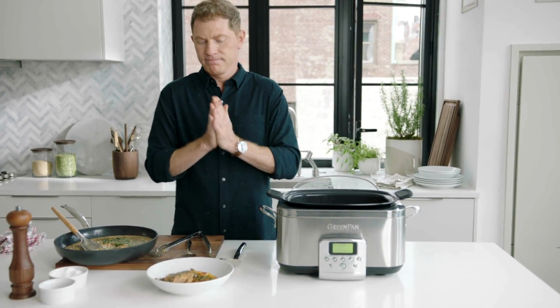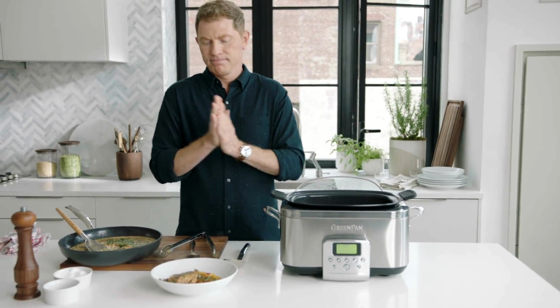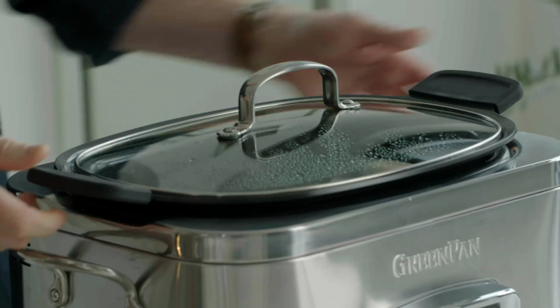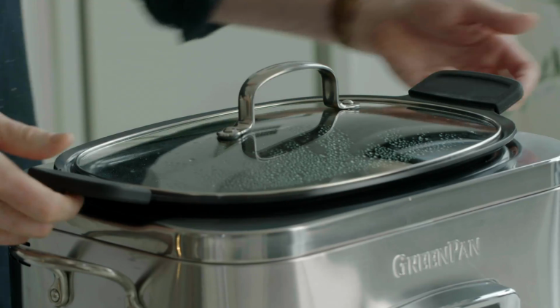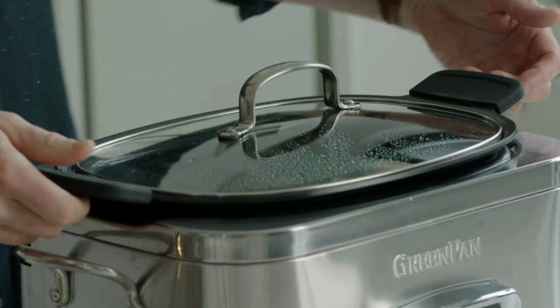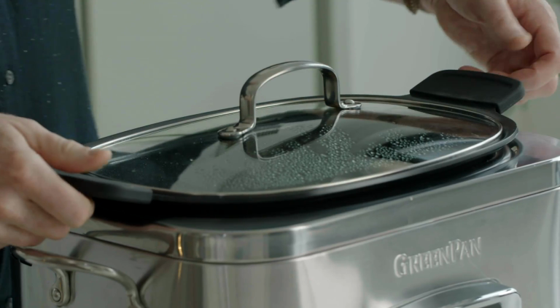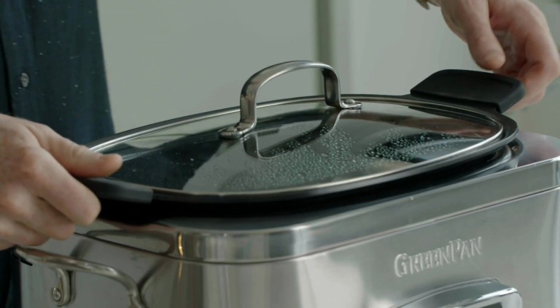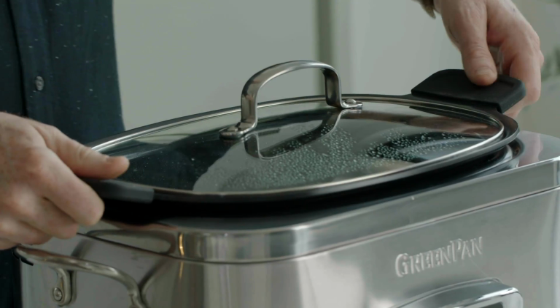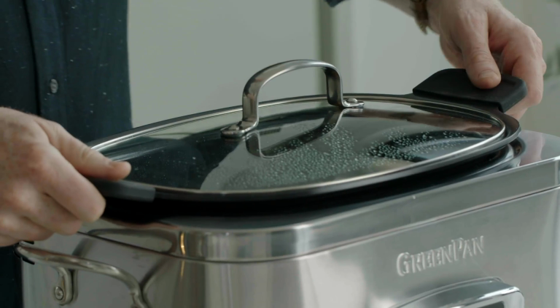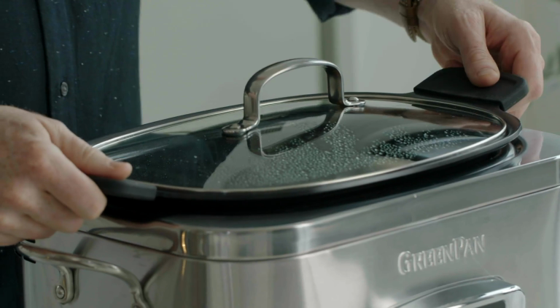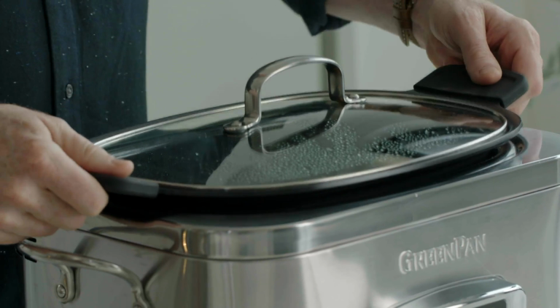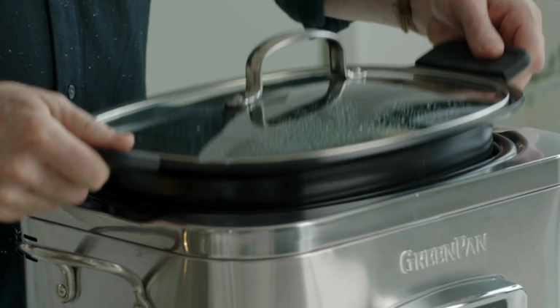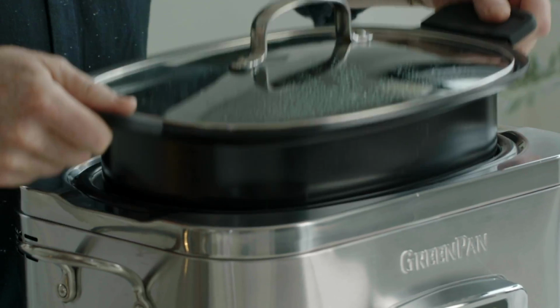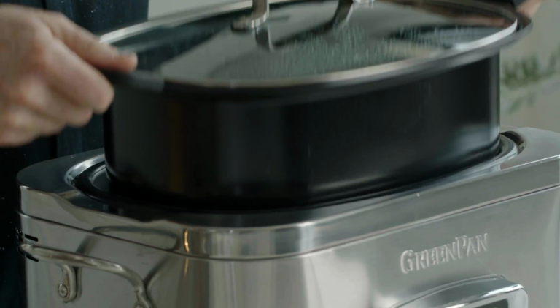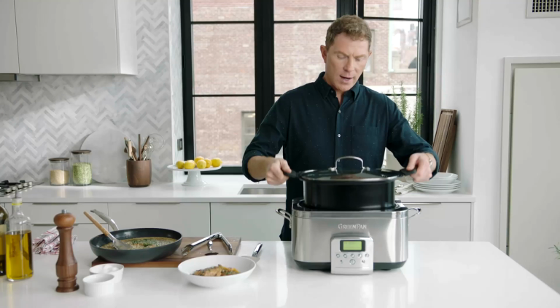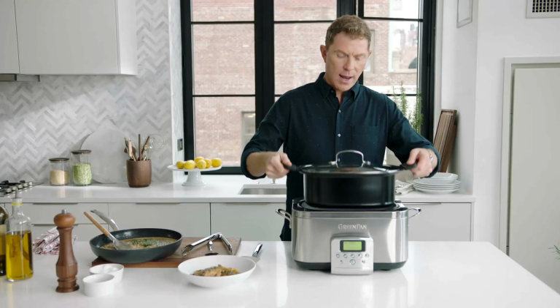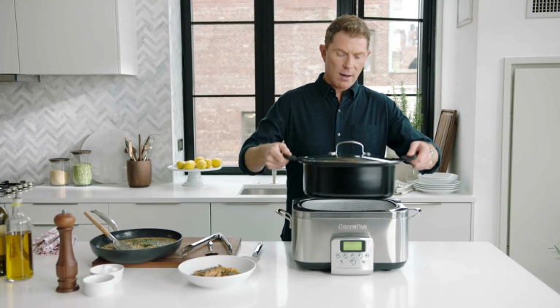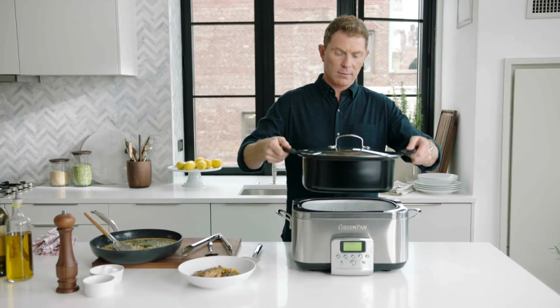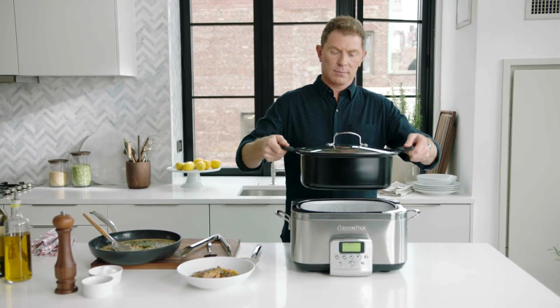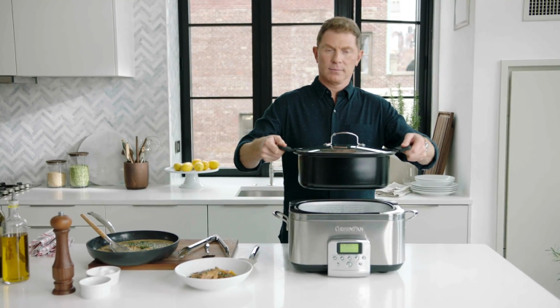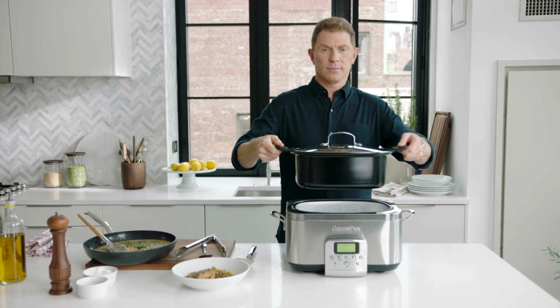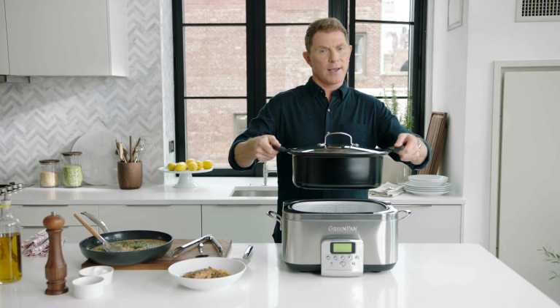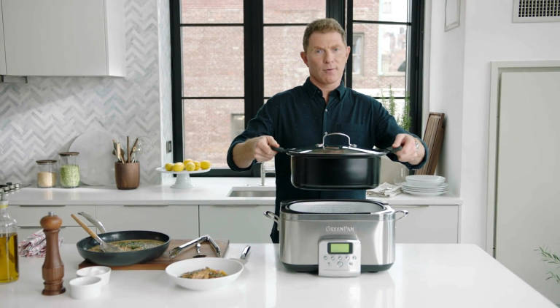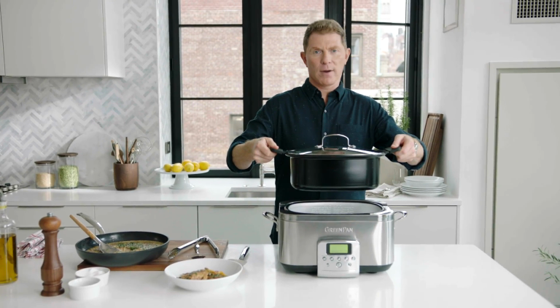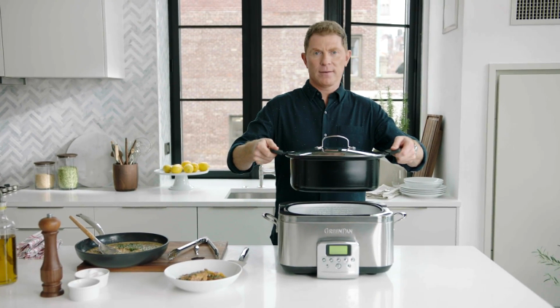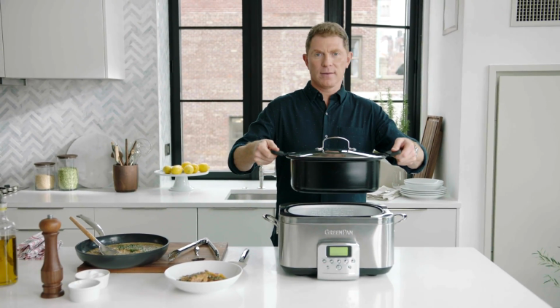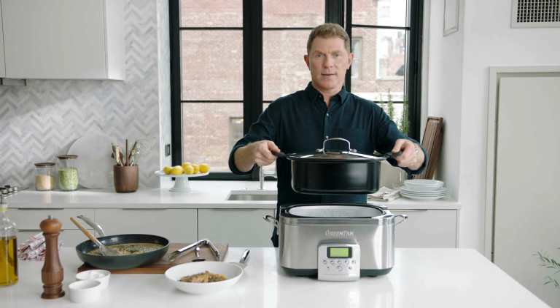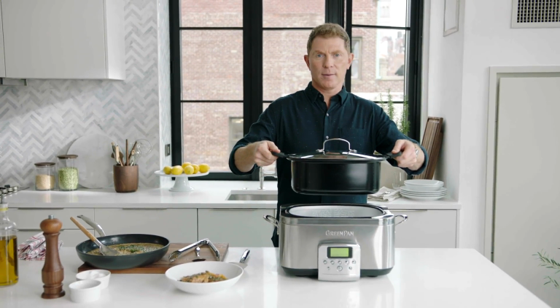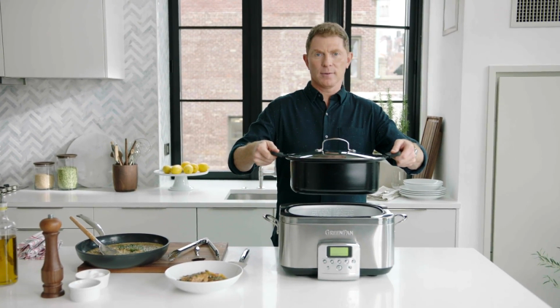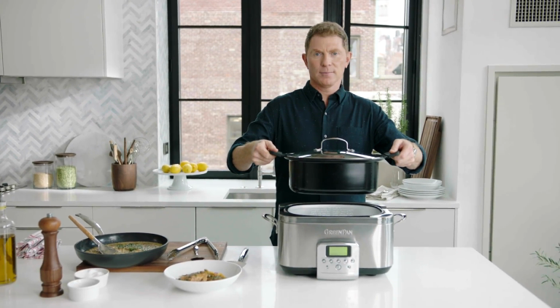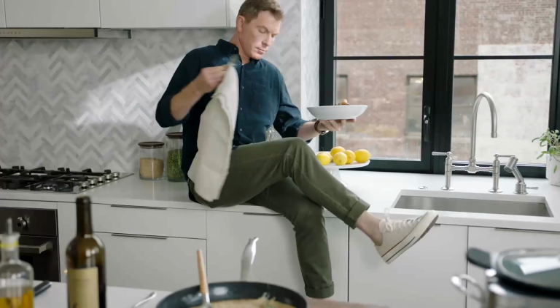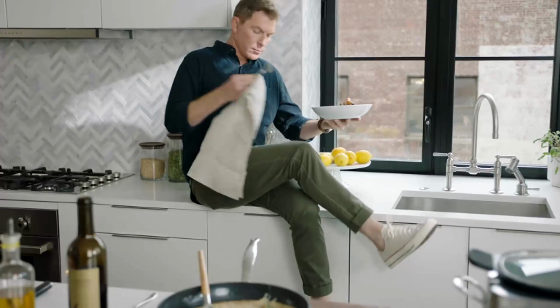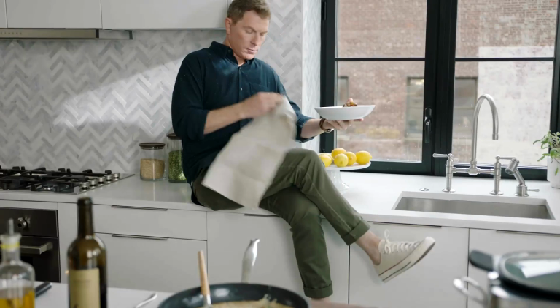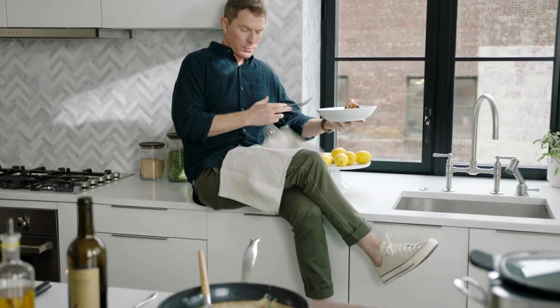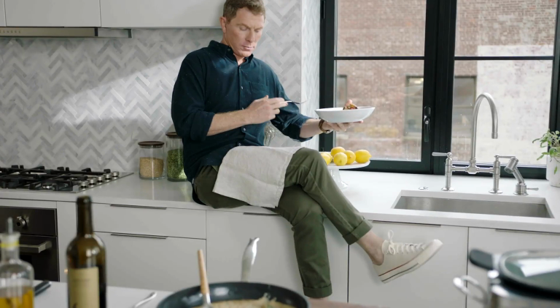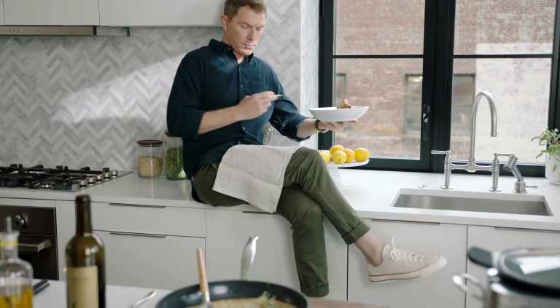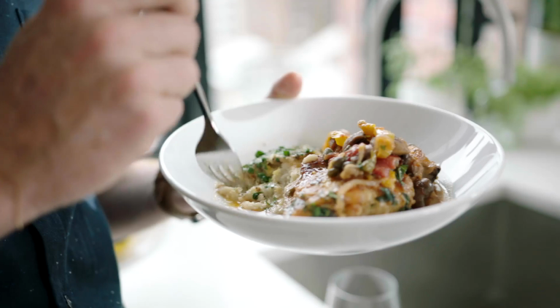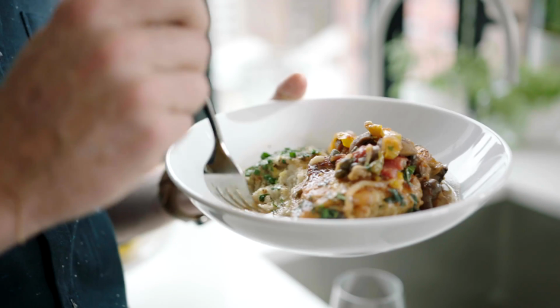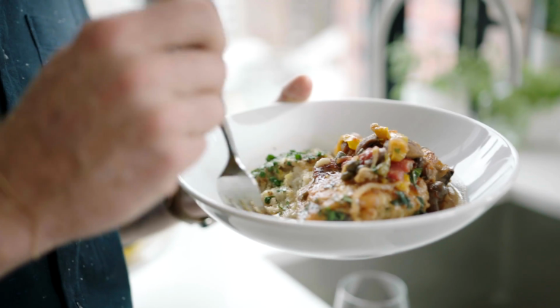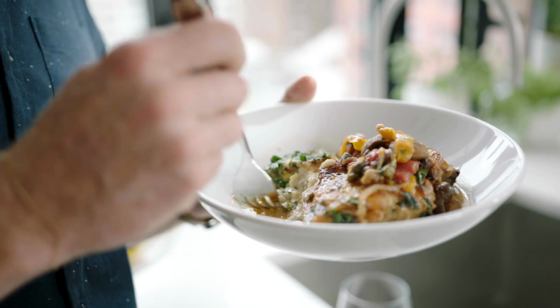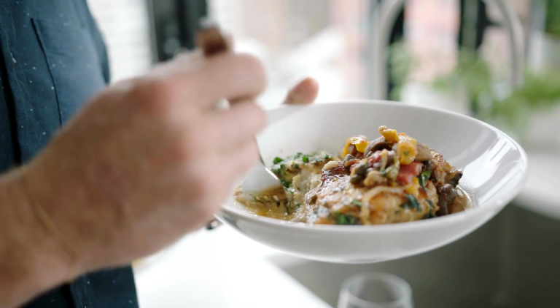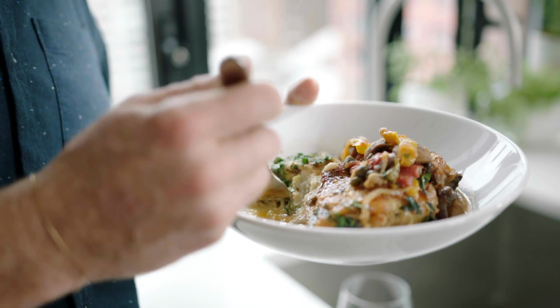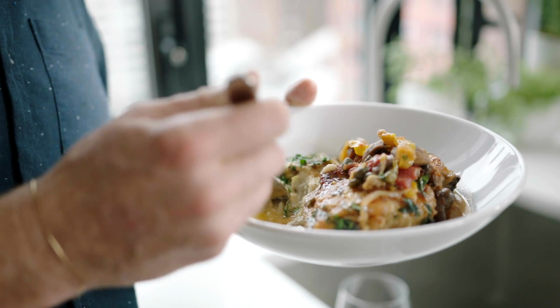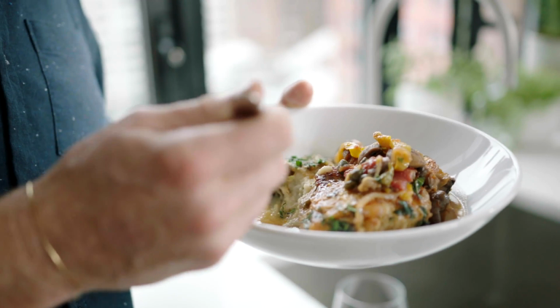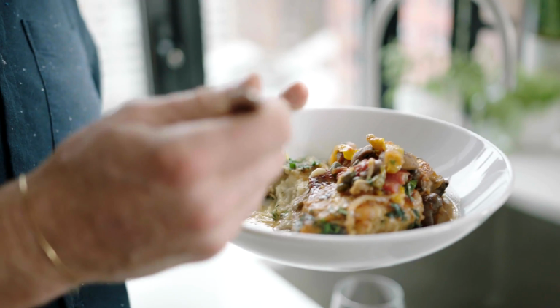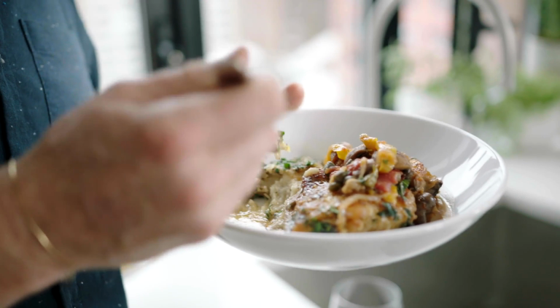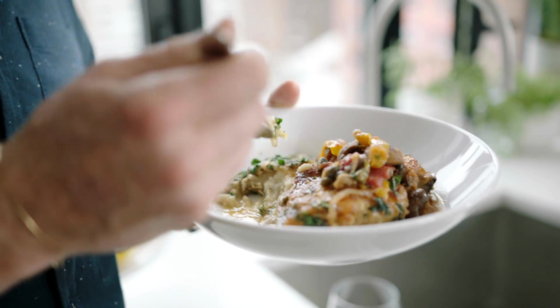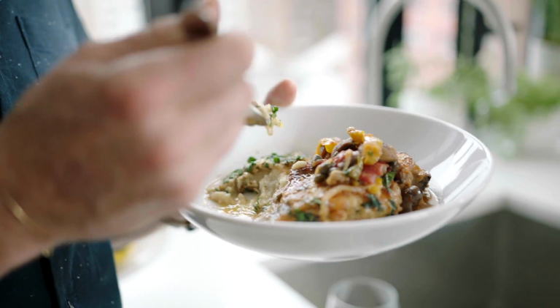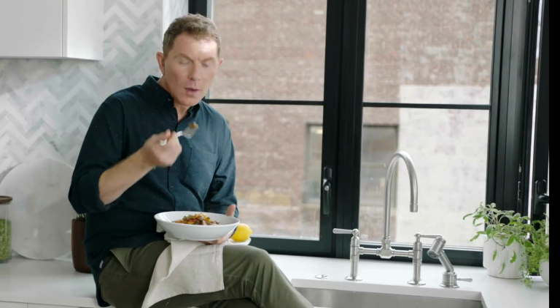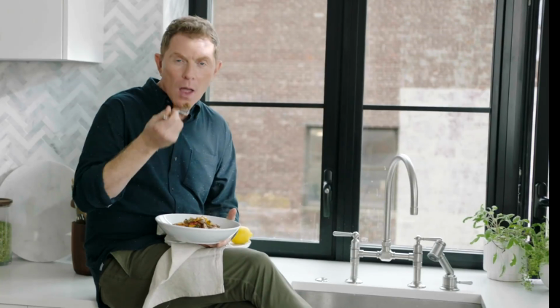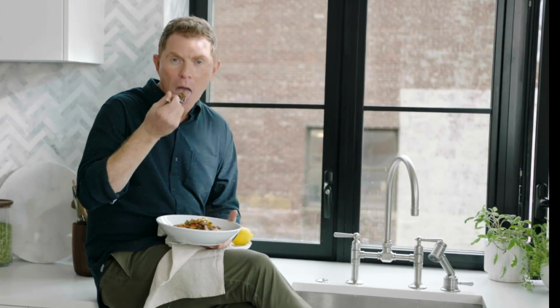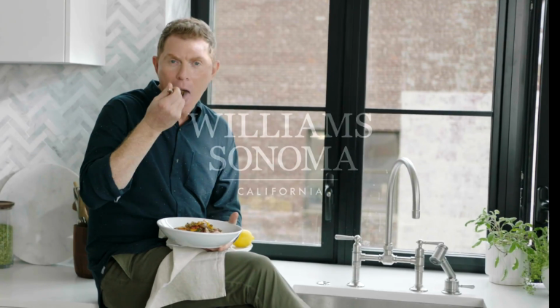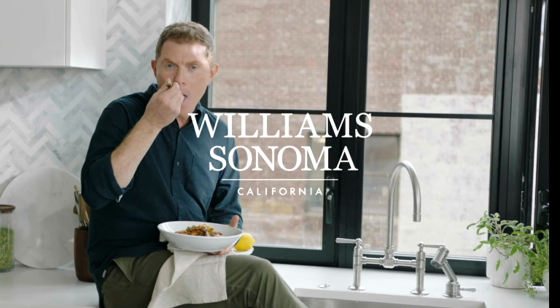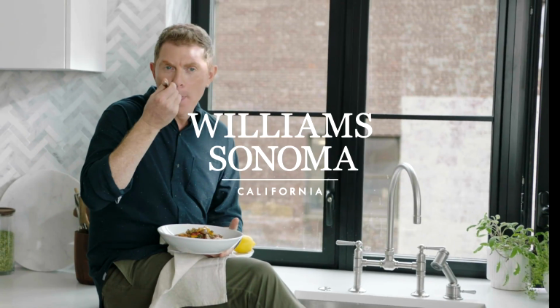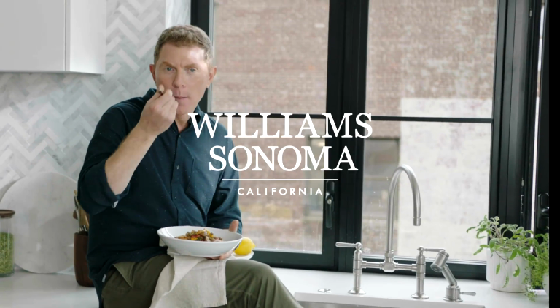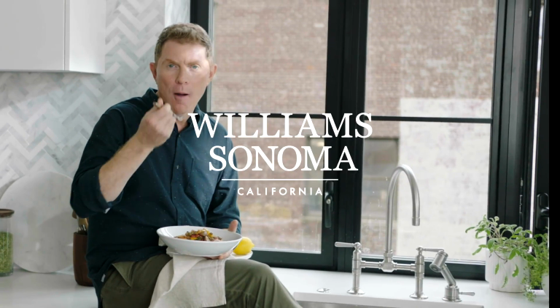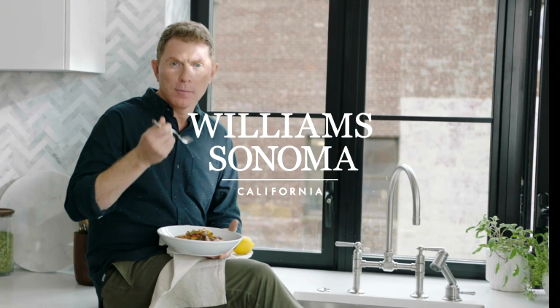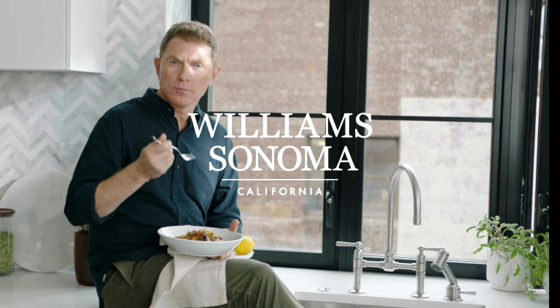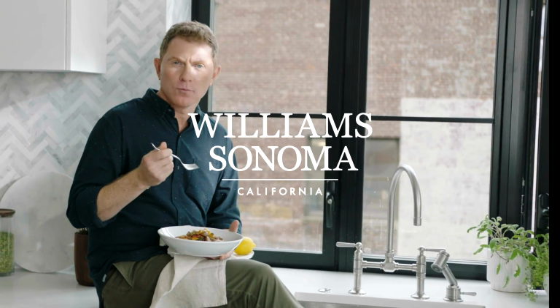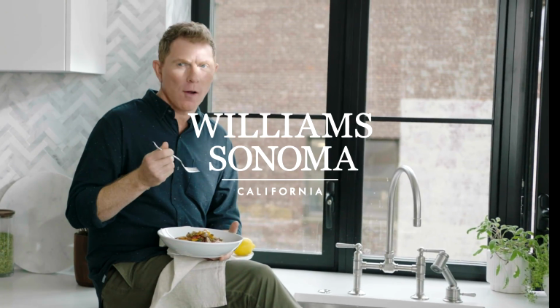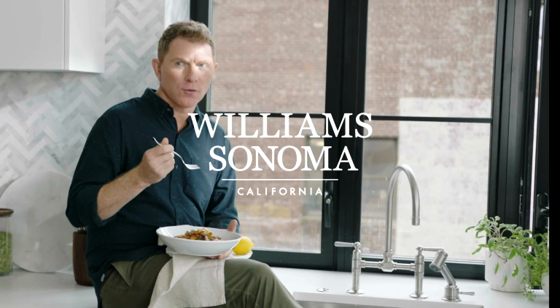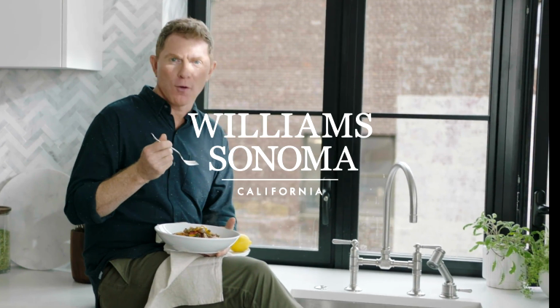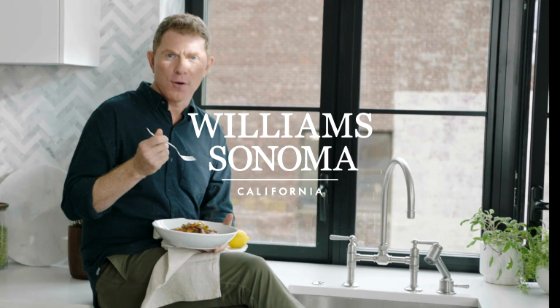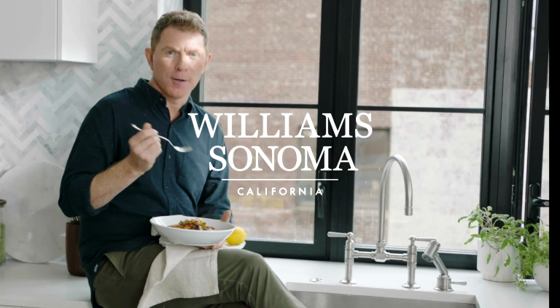What's great is the insert comes right out — take it right to the table. This is such a satisfying meal. So good.